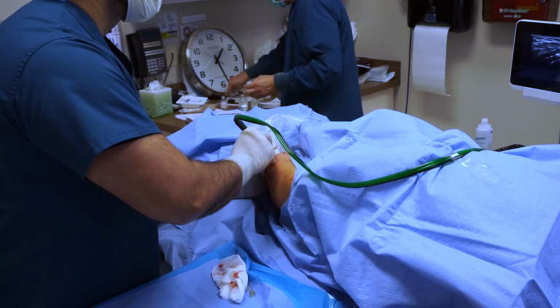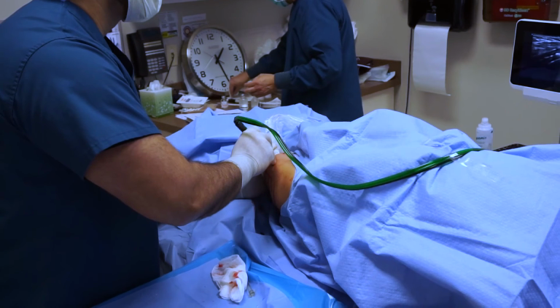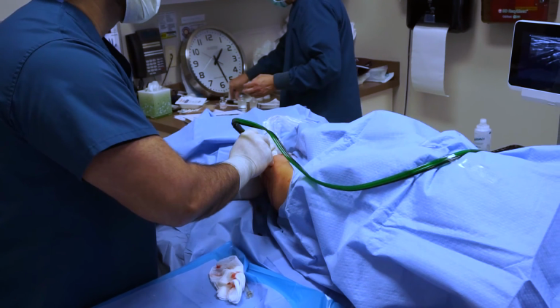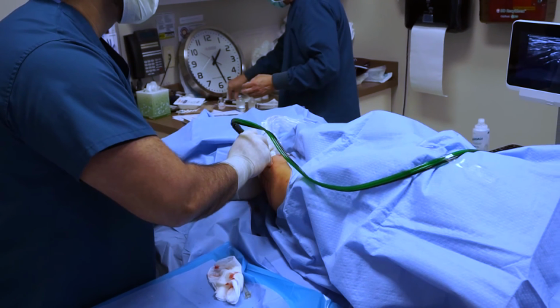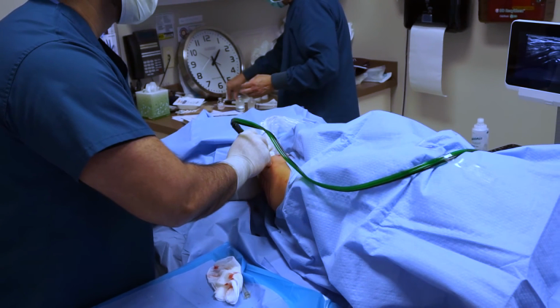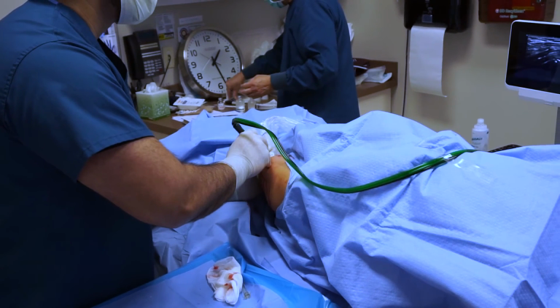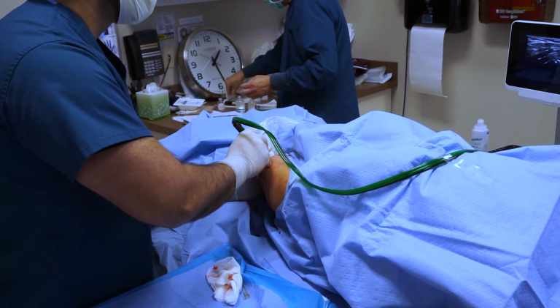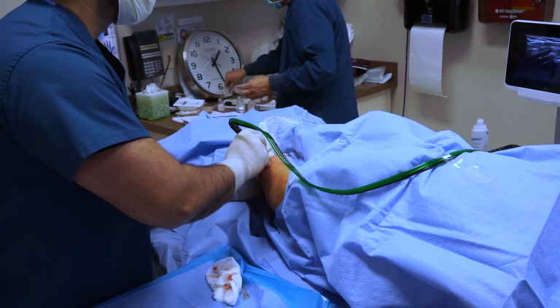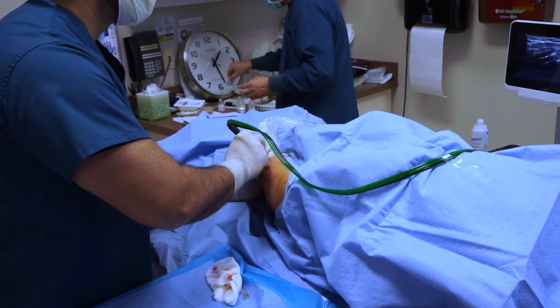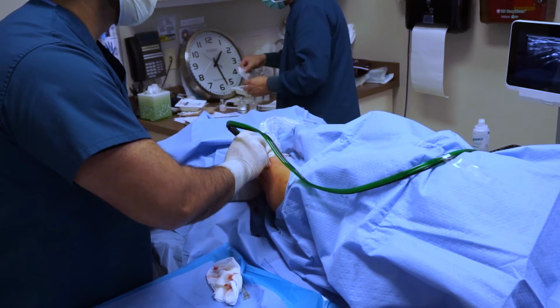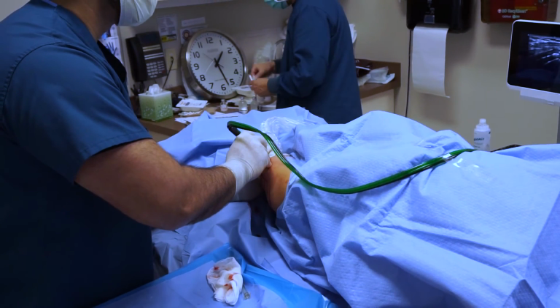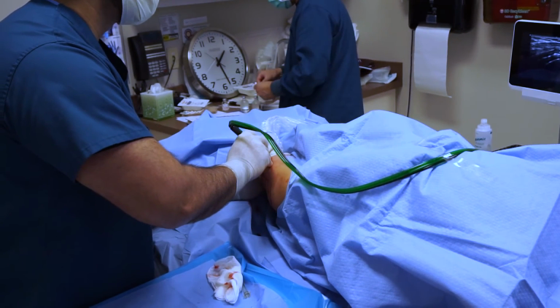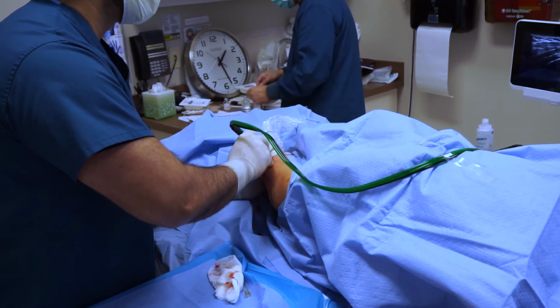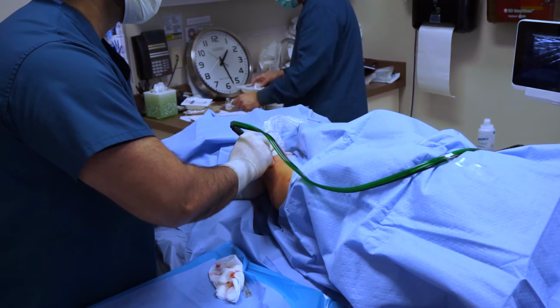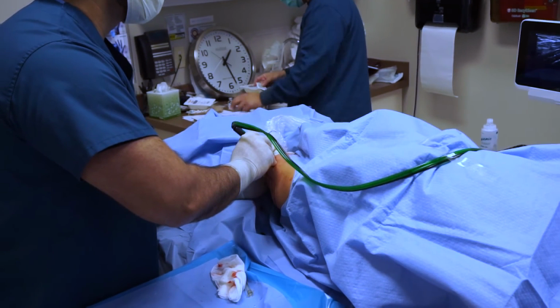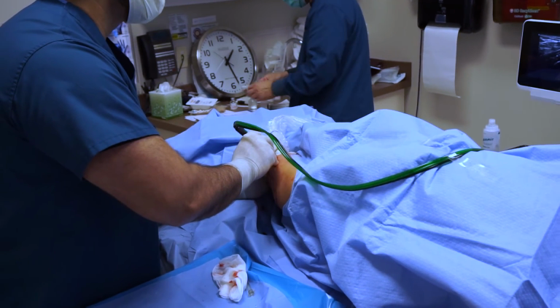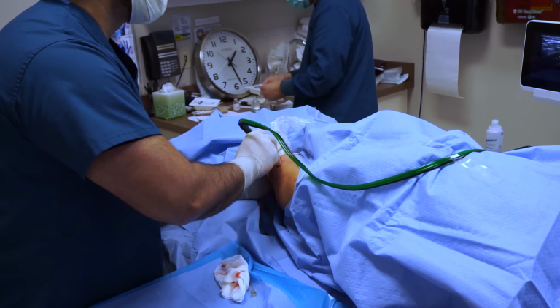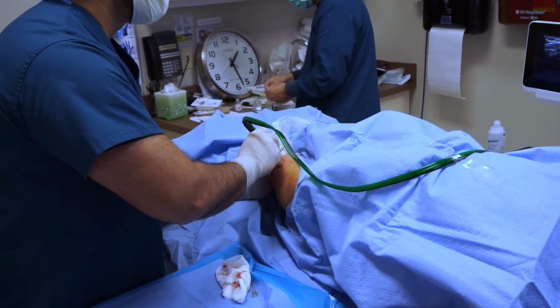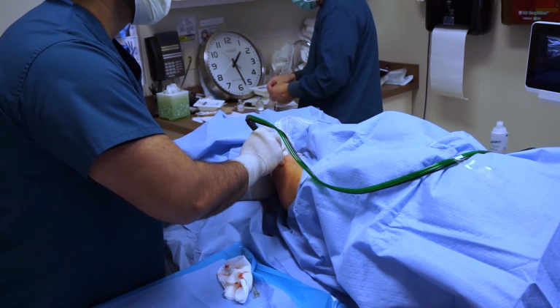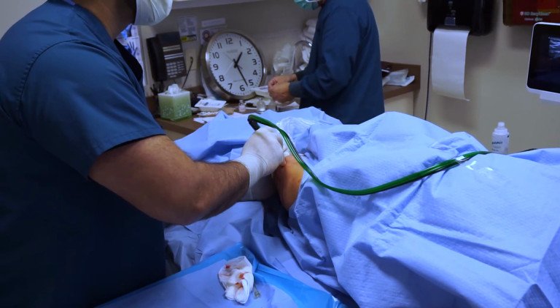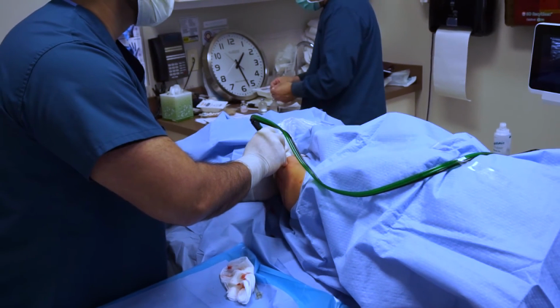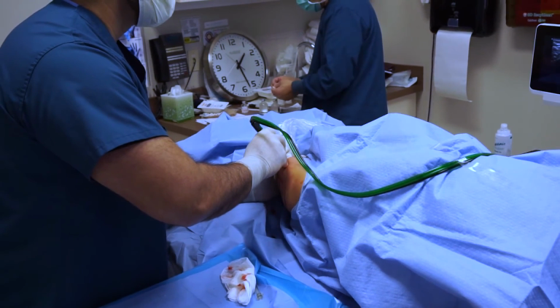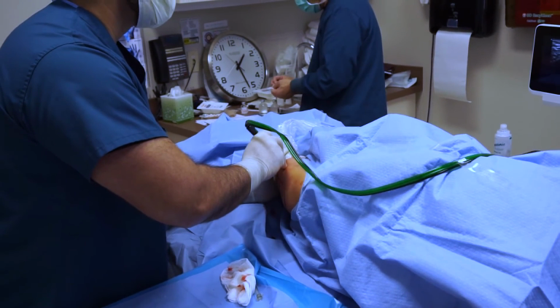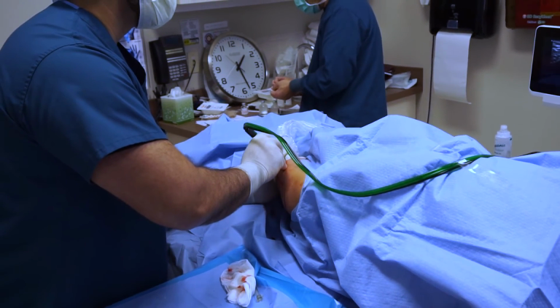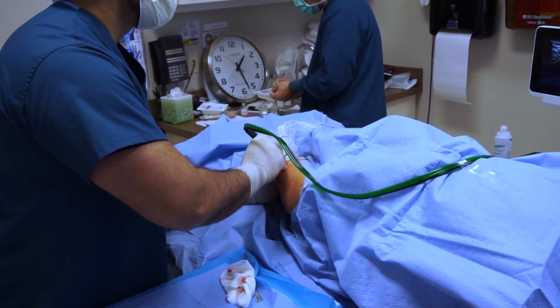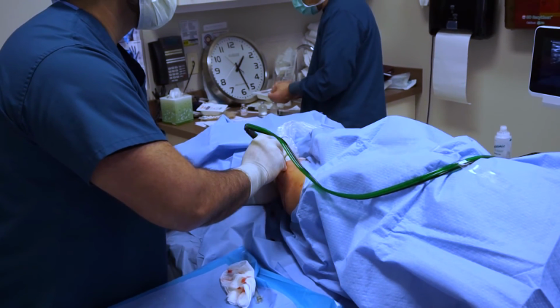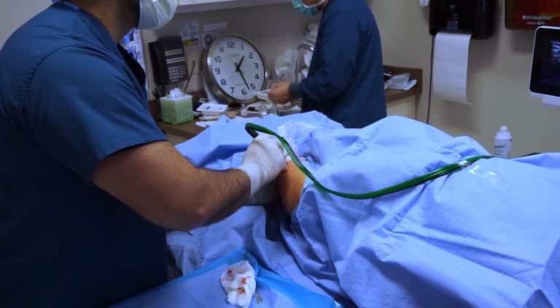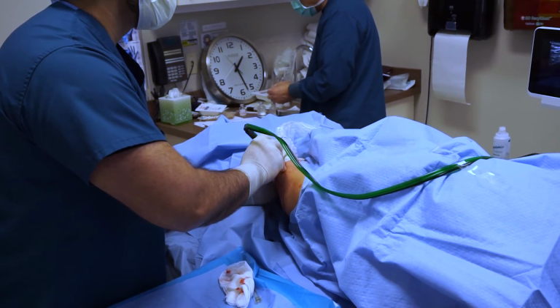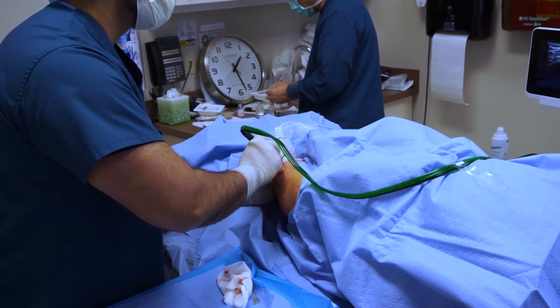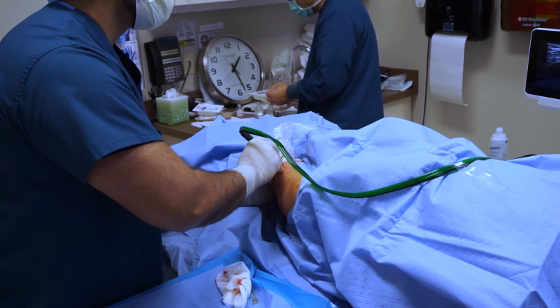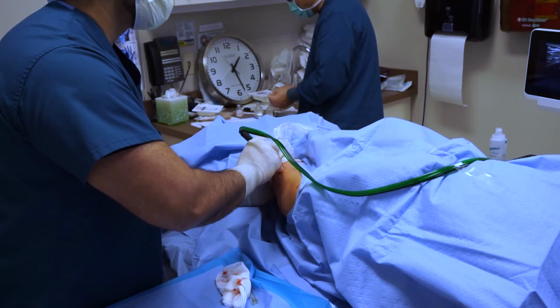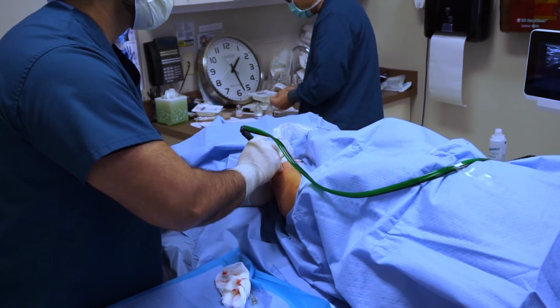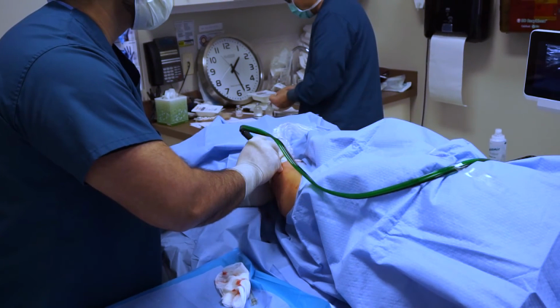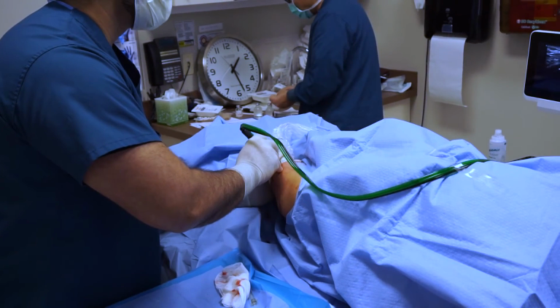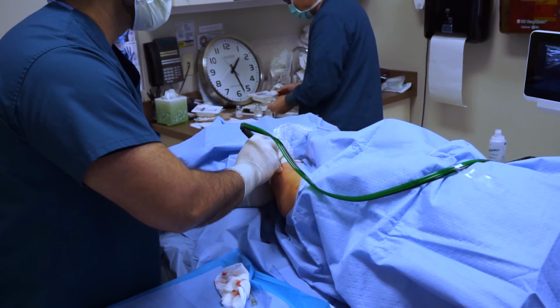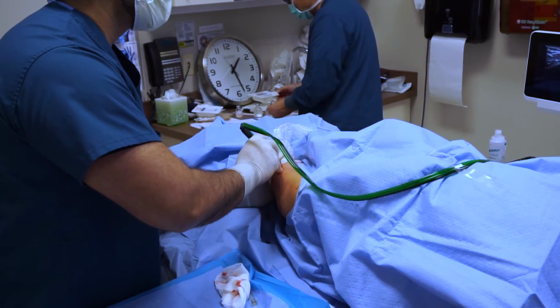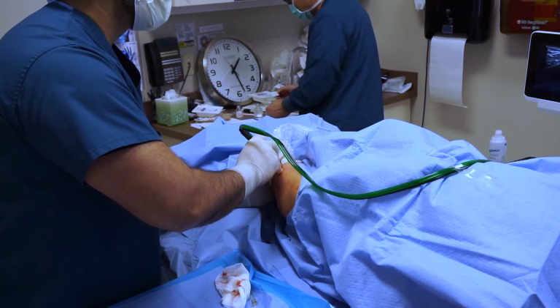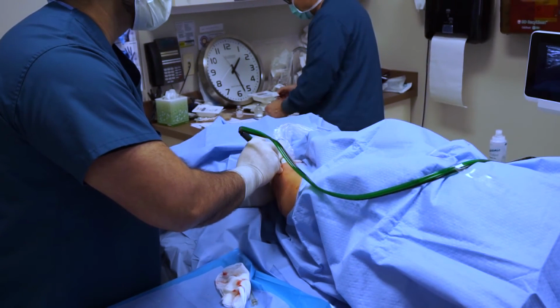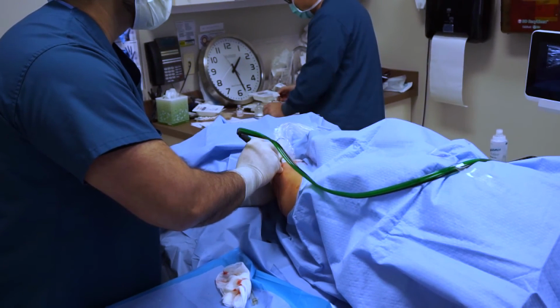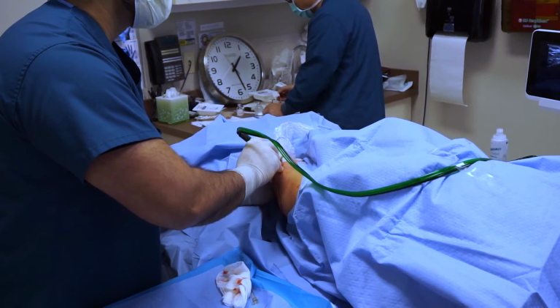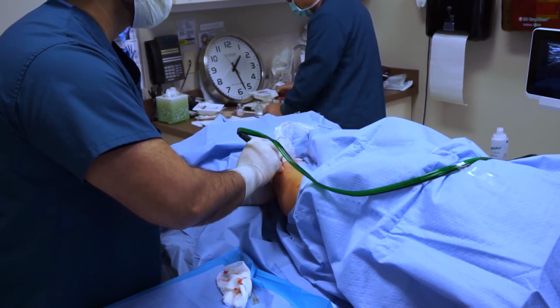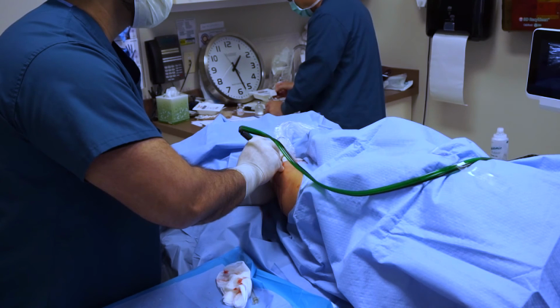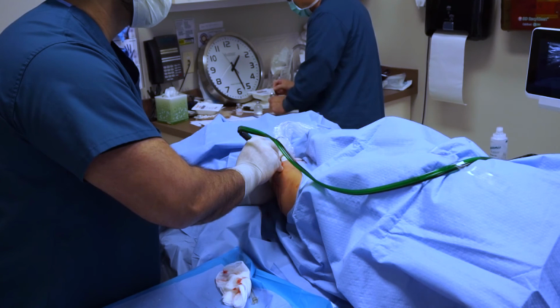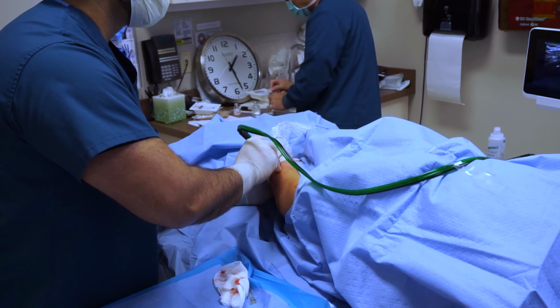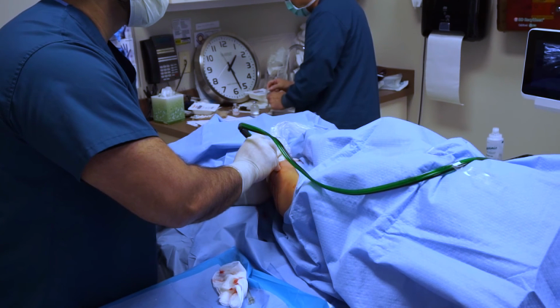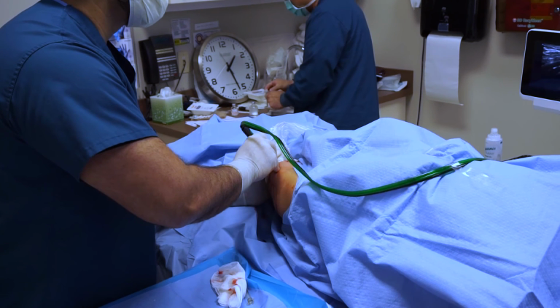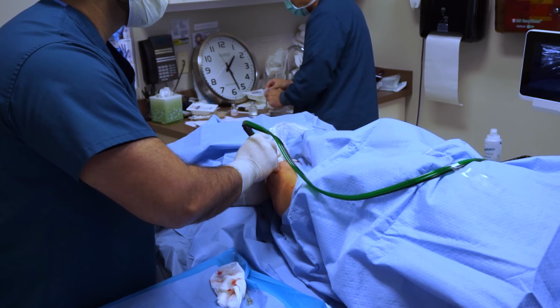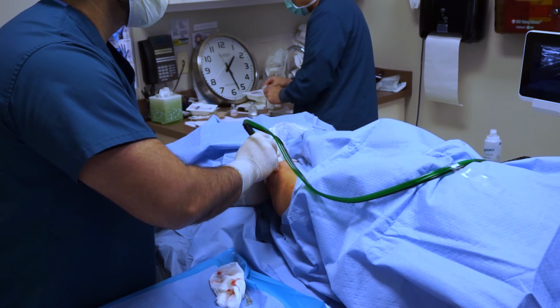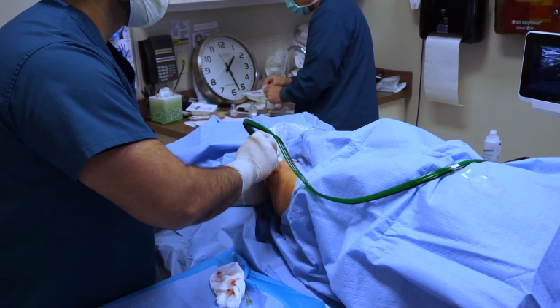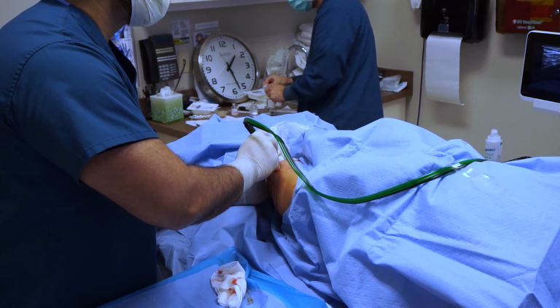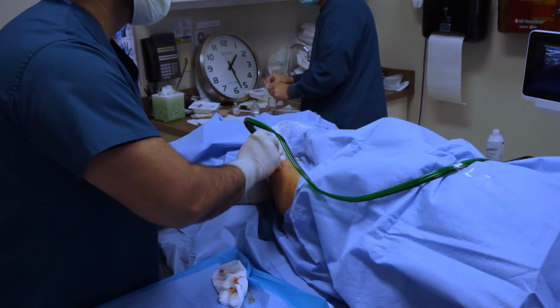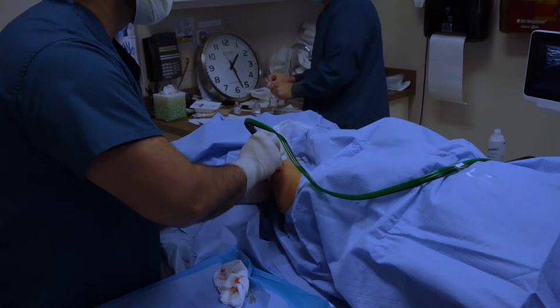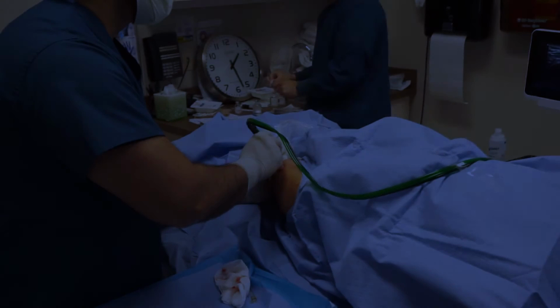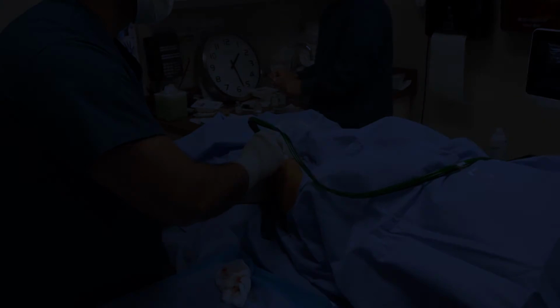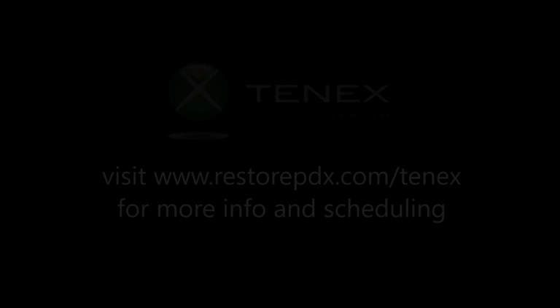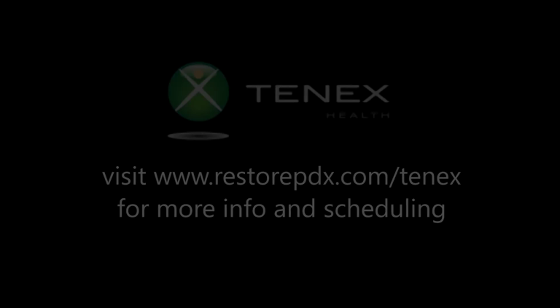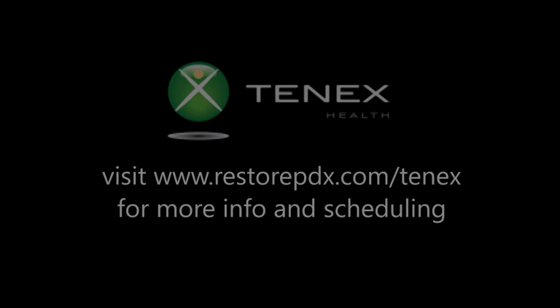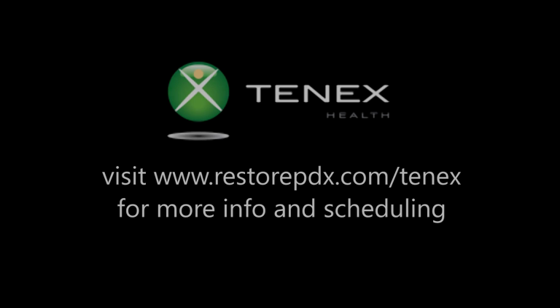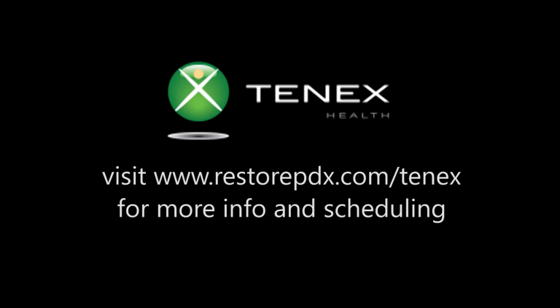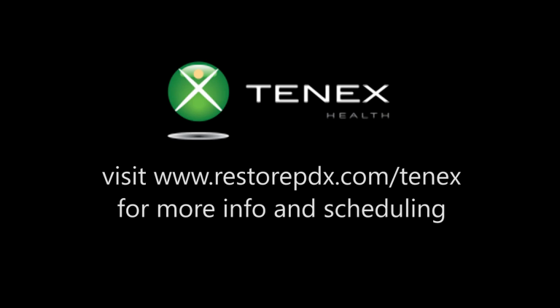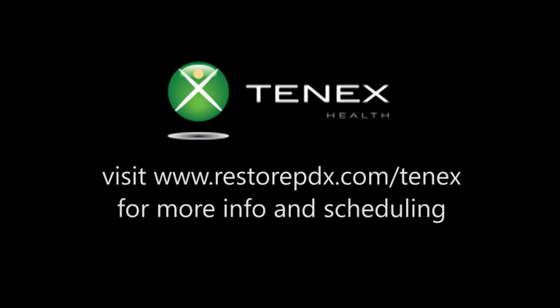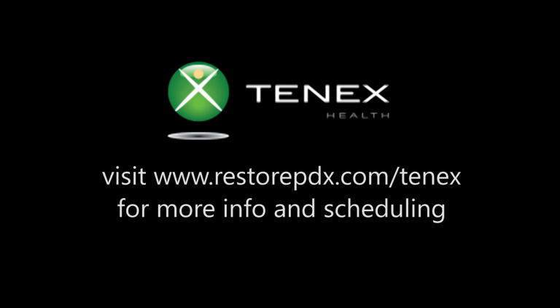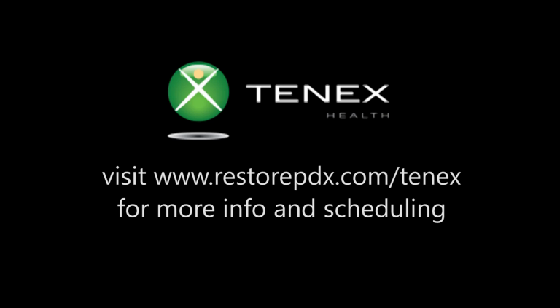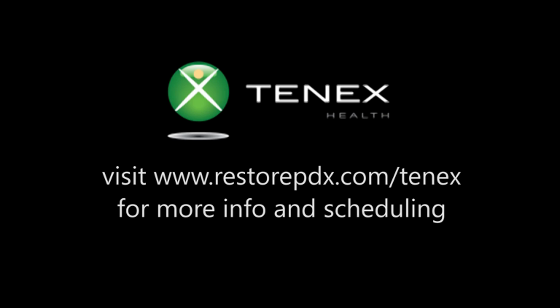That approach has been very effective. But we like to get as much calcium out of the tendon first before we move to that type of therapy.